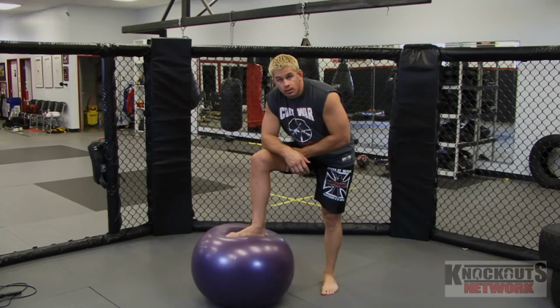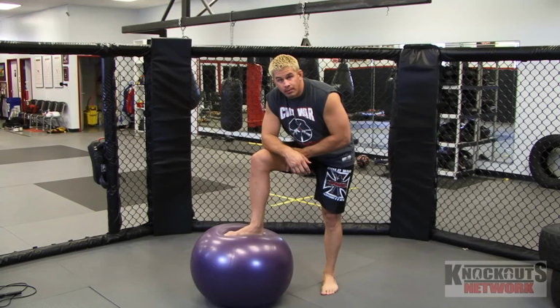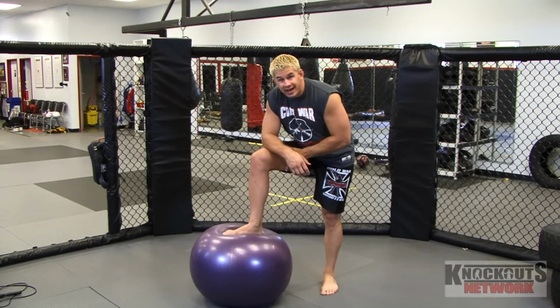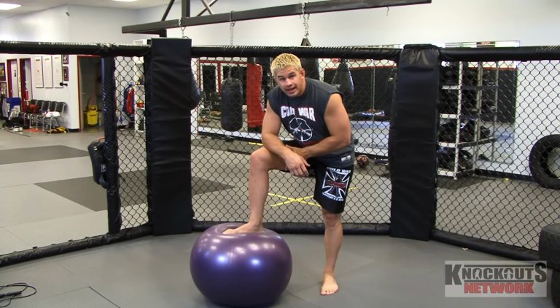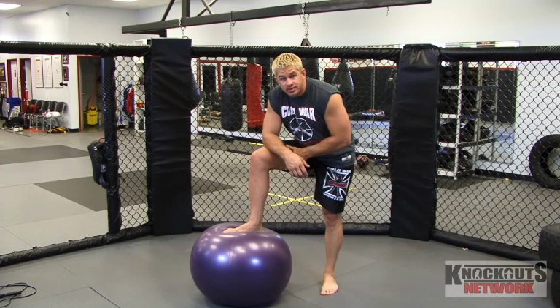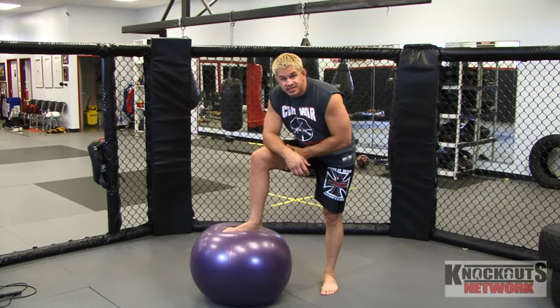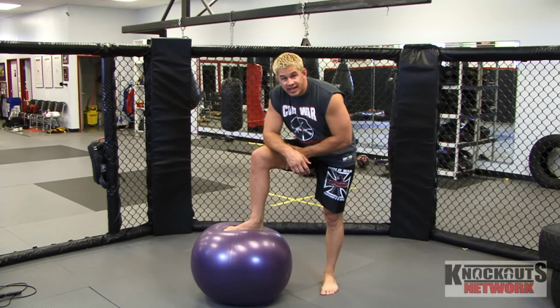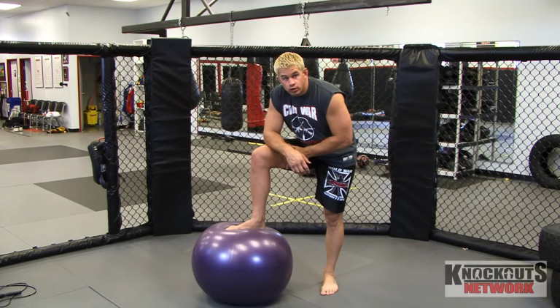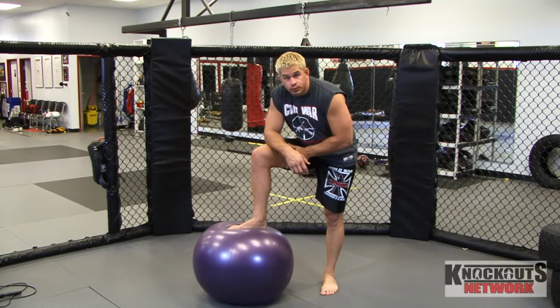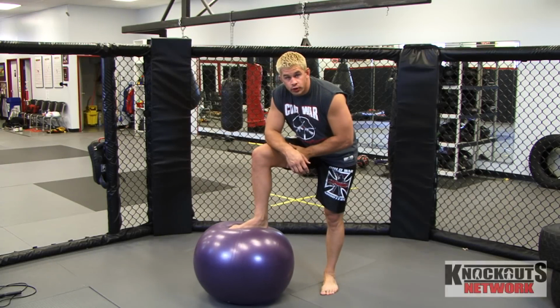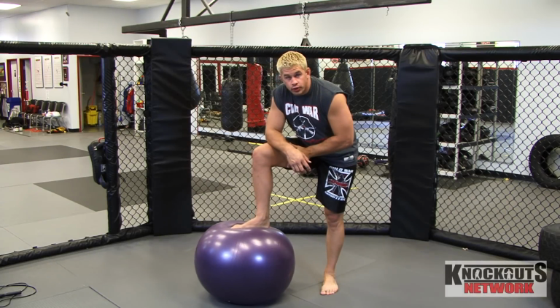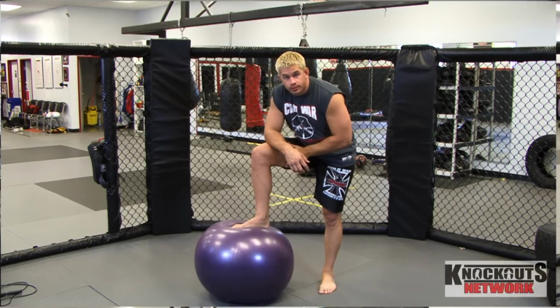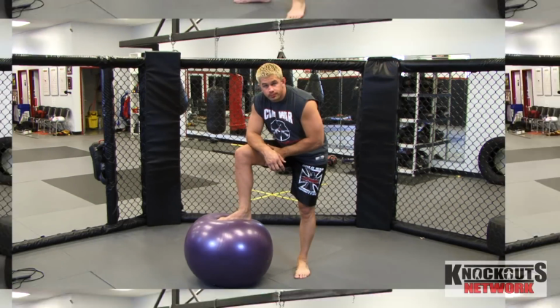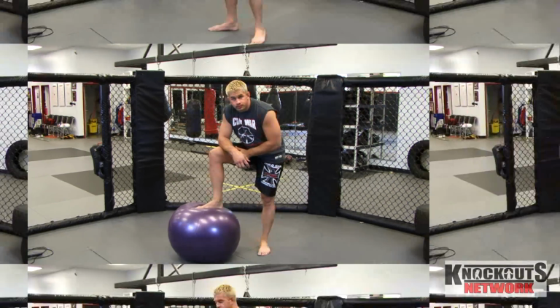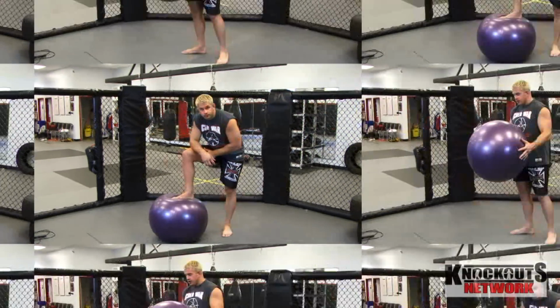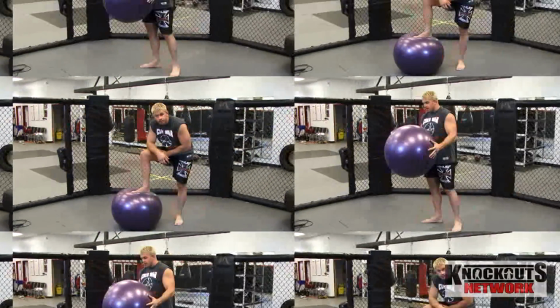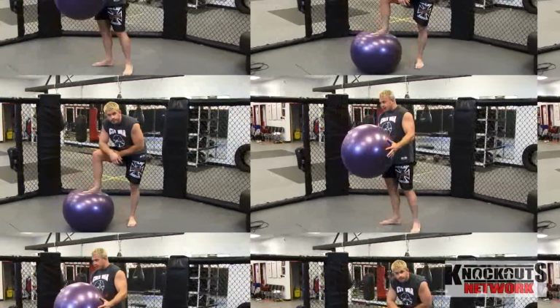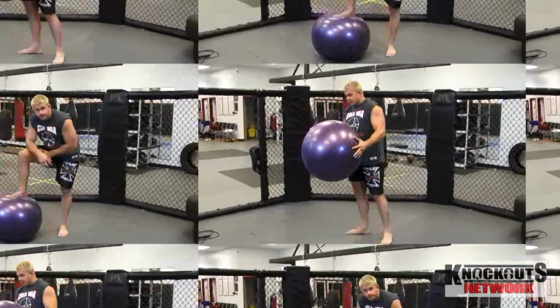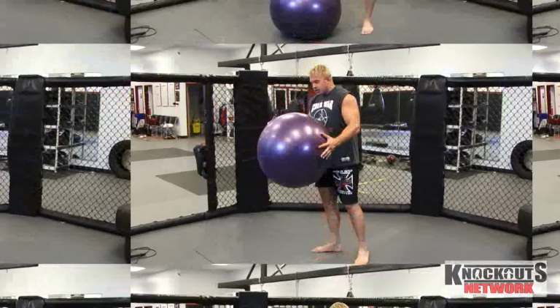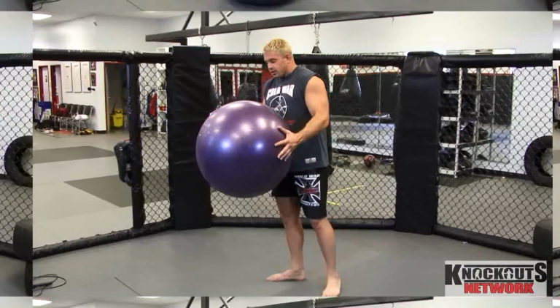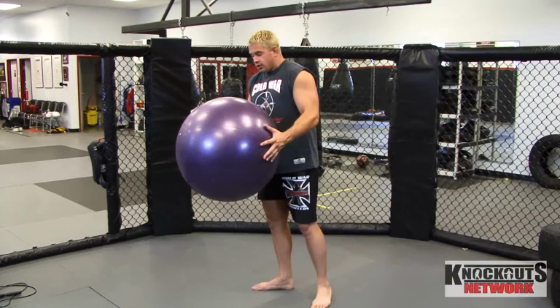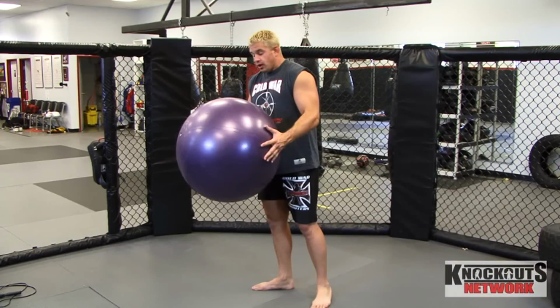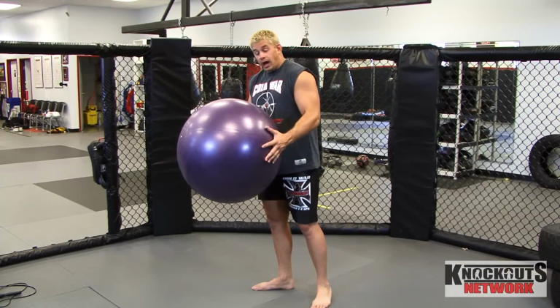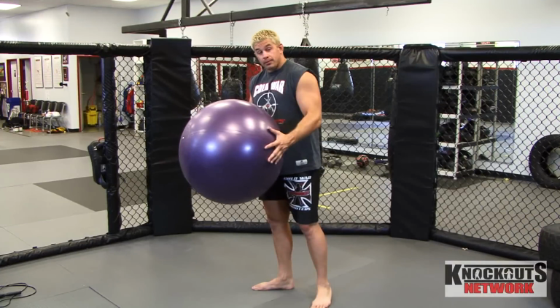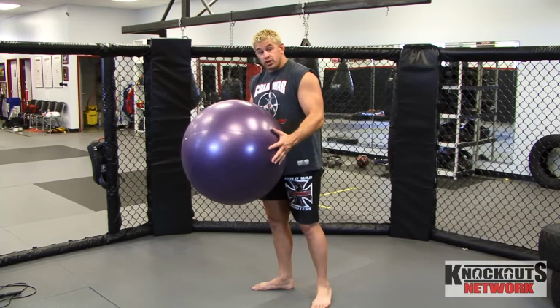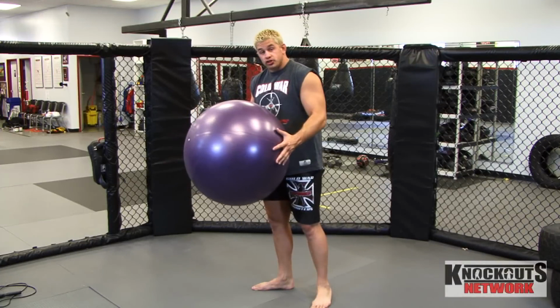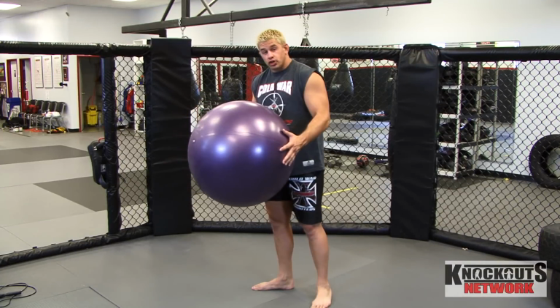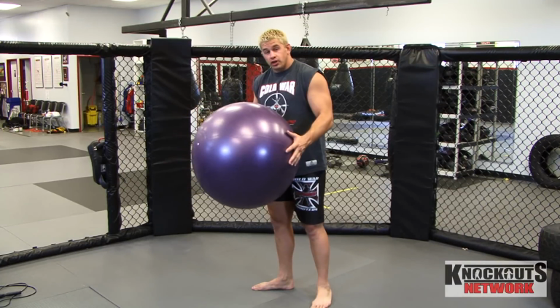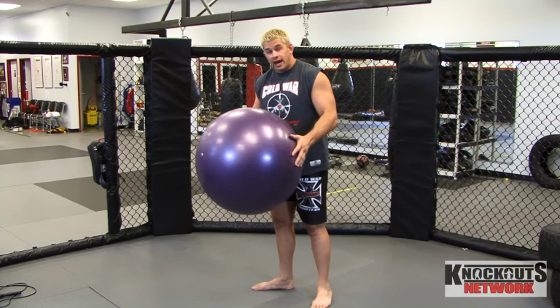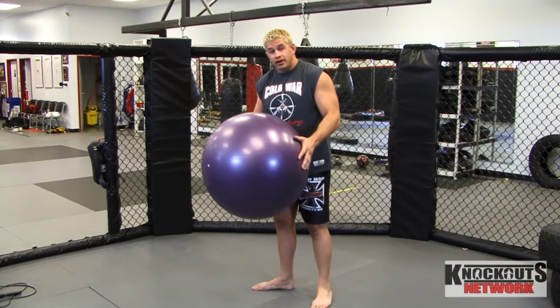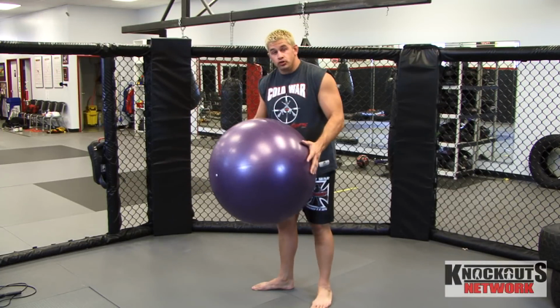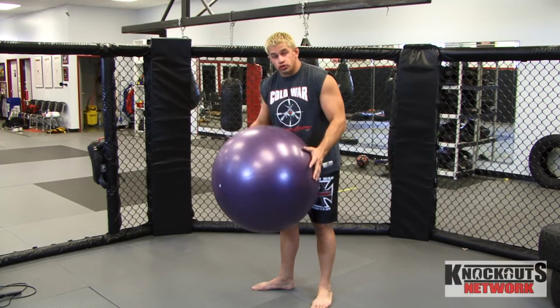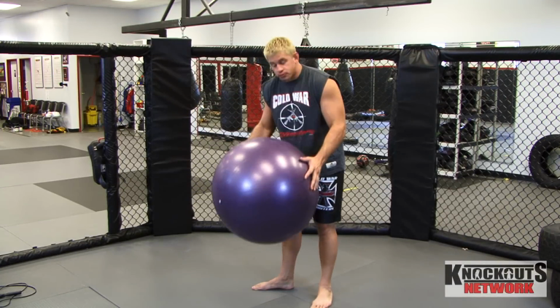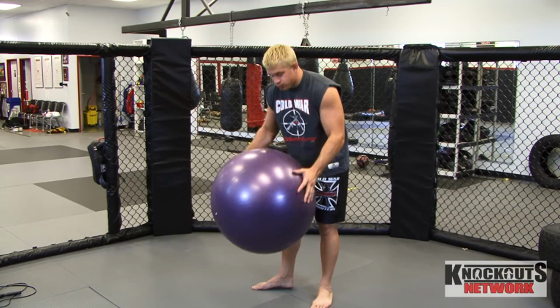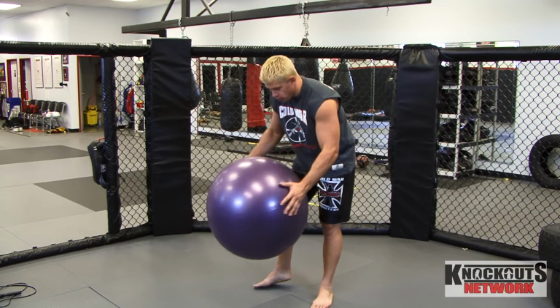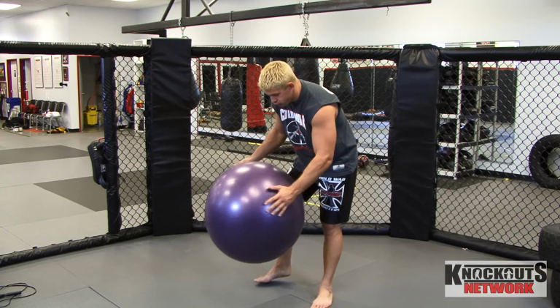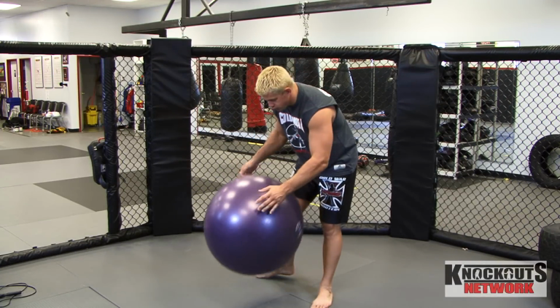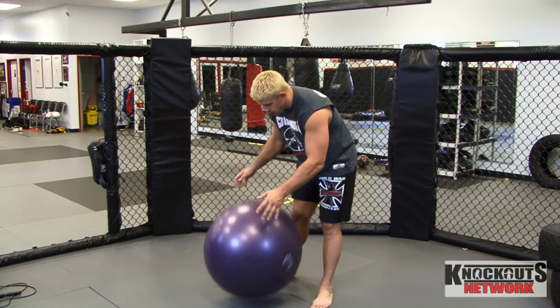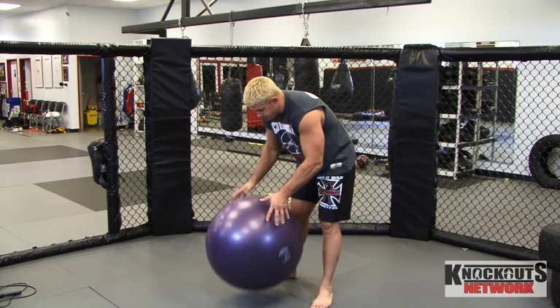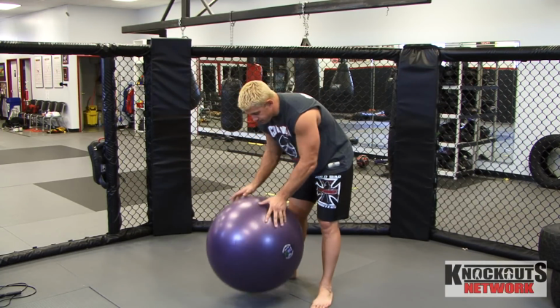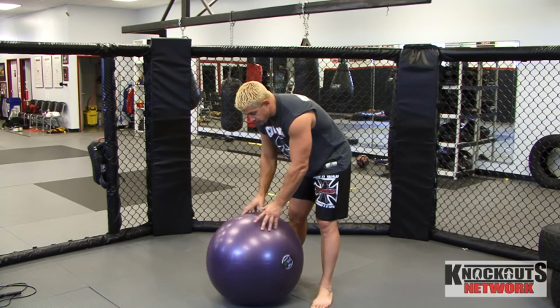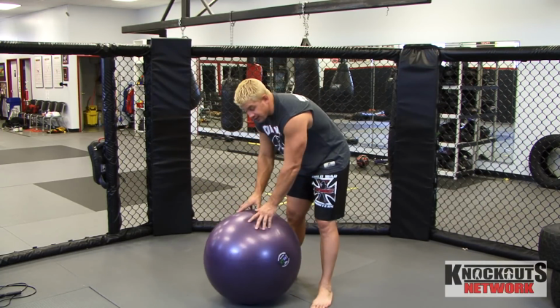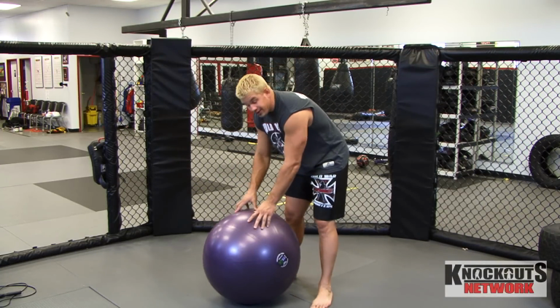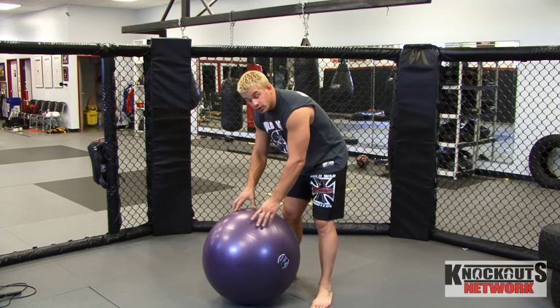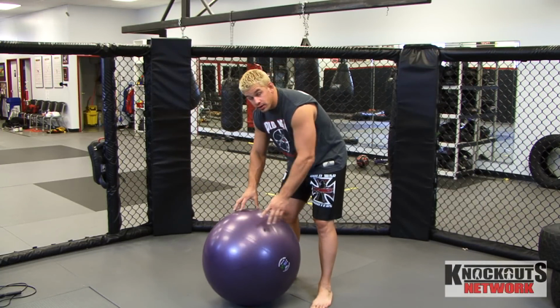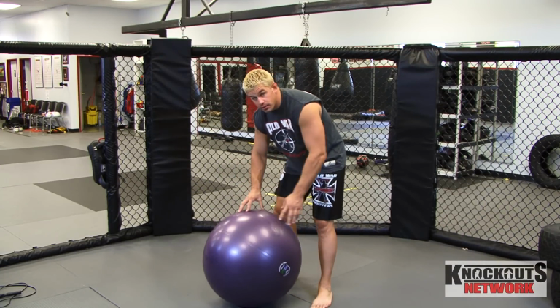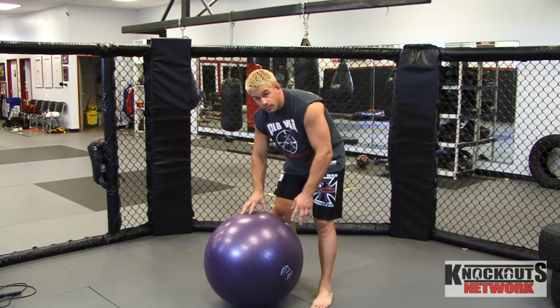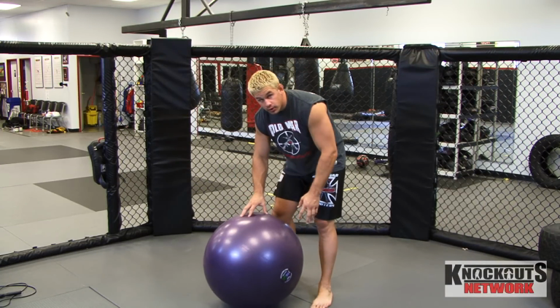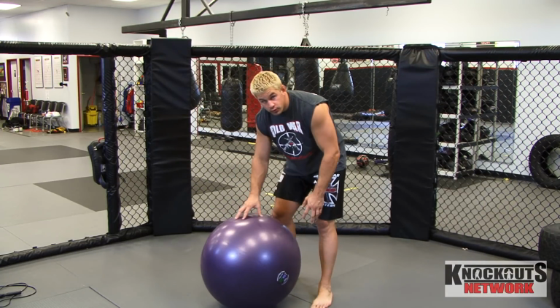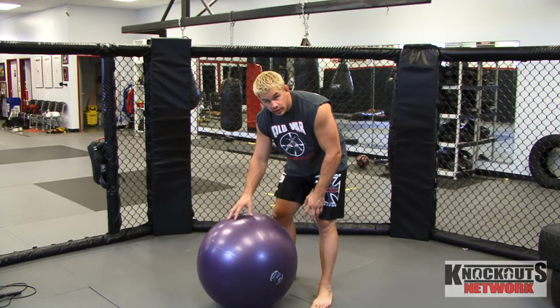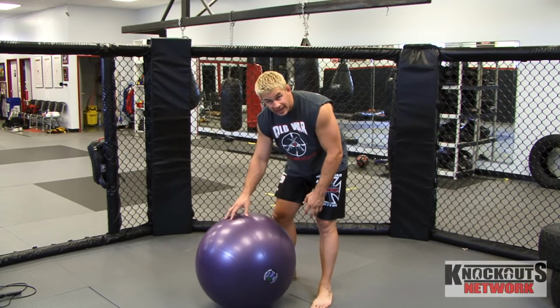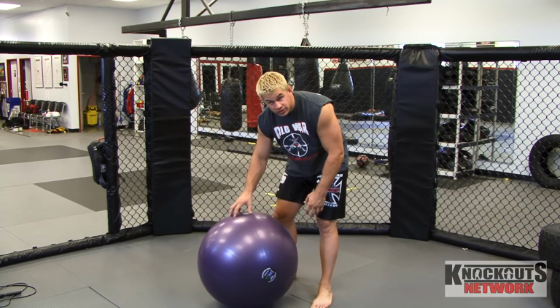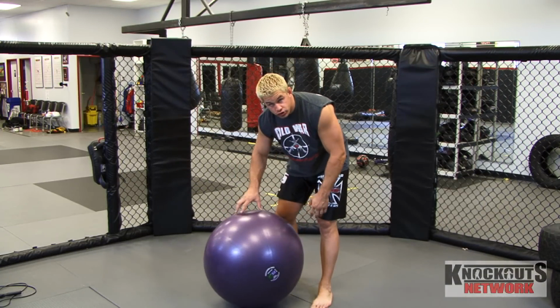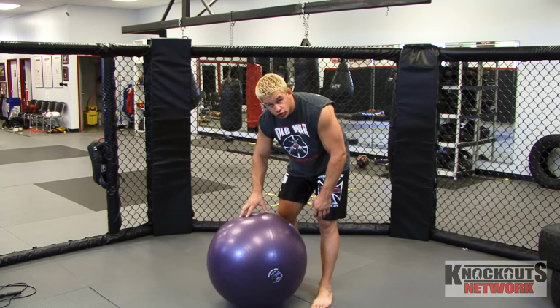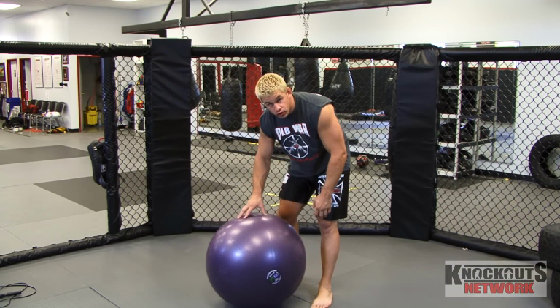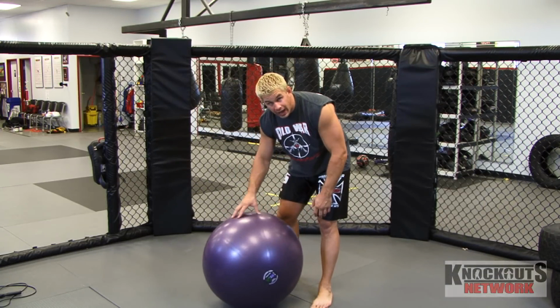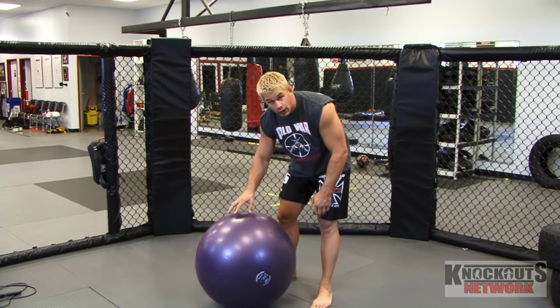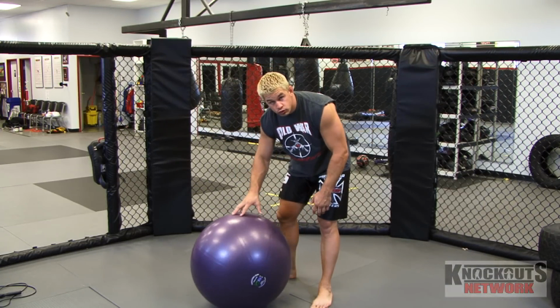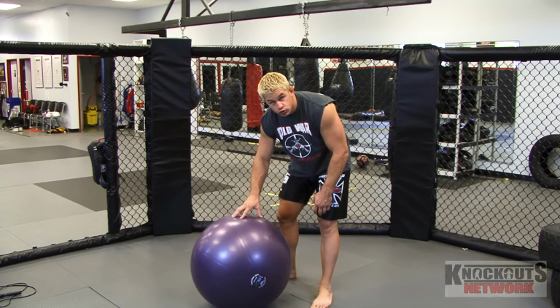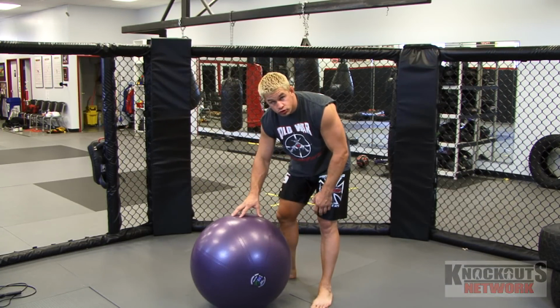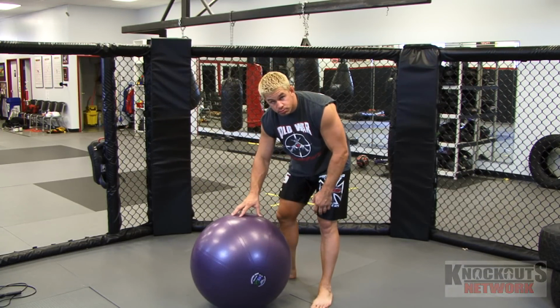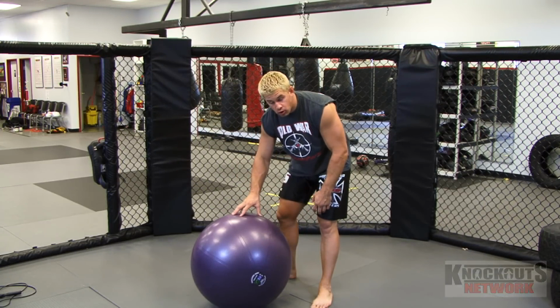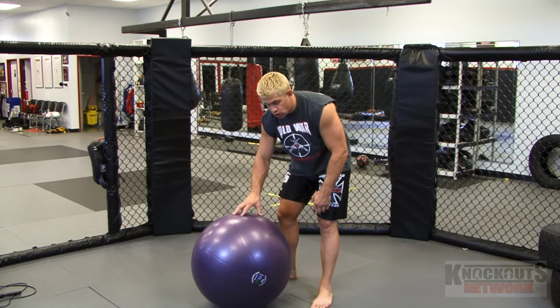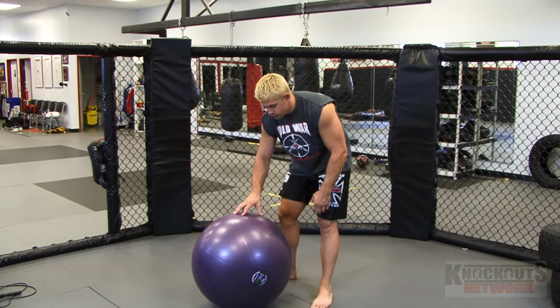My name is Daniel Pewter. I'm going to show you how to do a sprawl drill. Later on in the month we're going to actually show you how to sprawl.